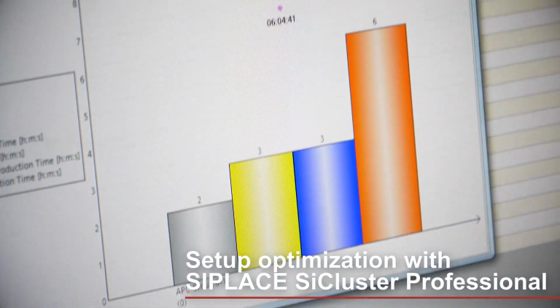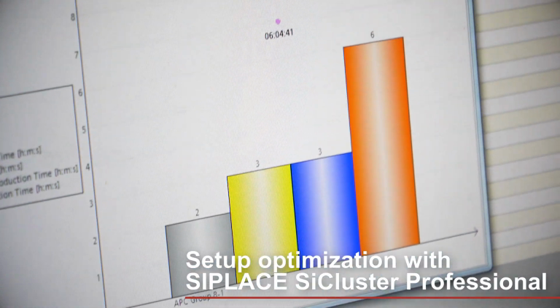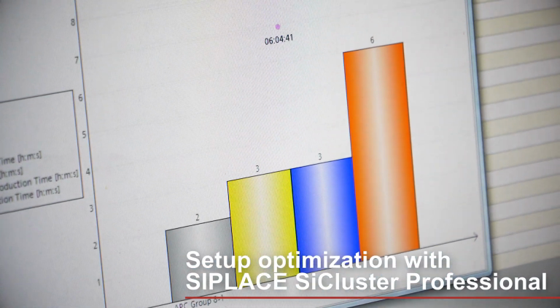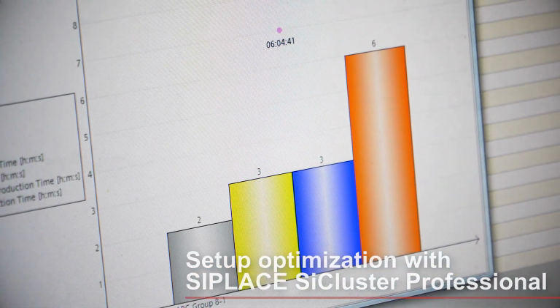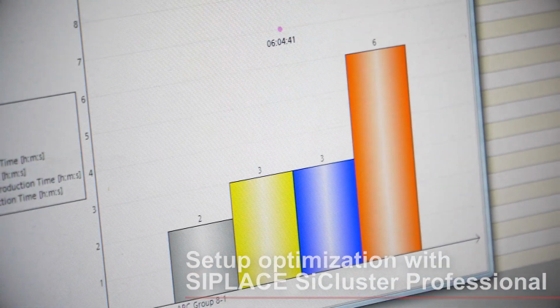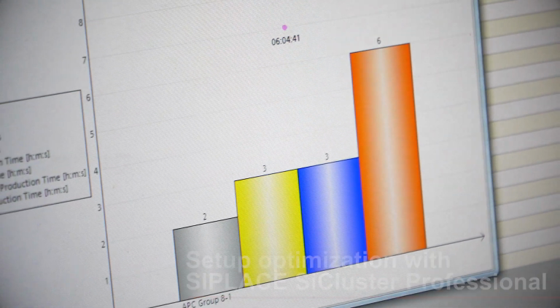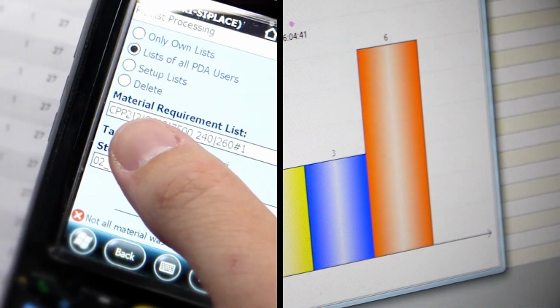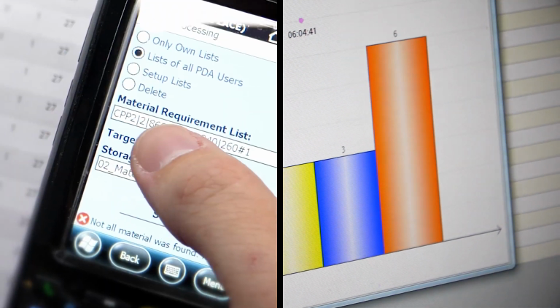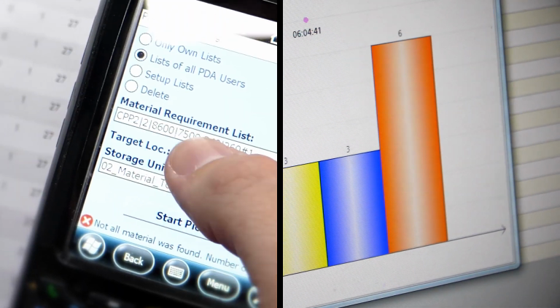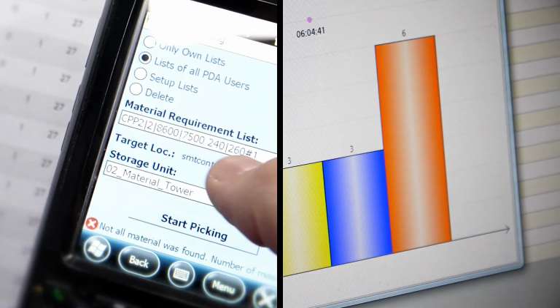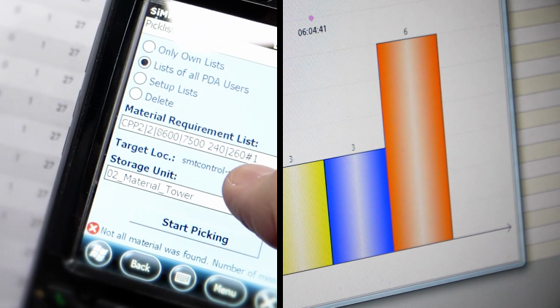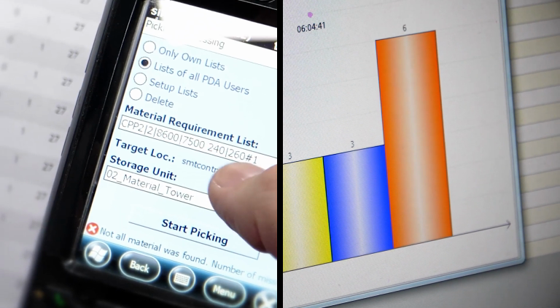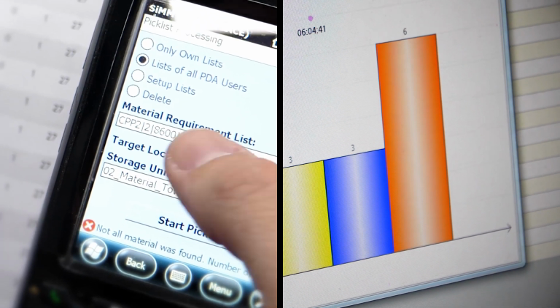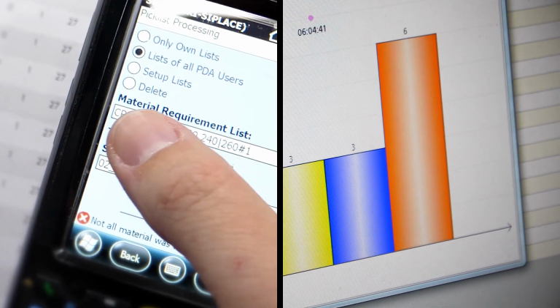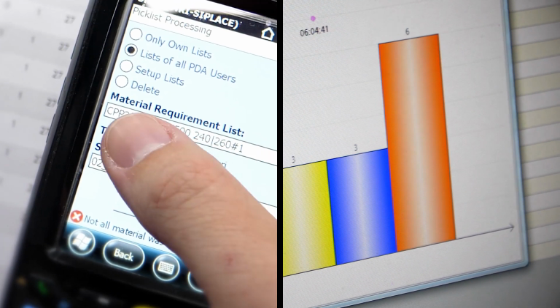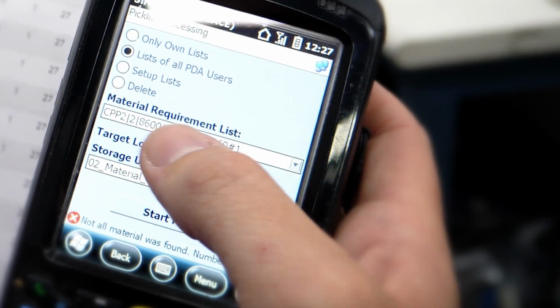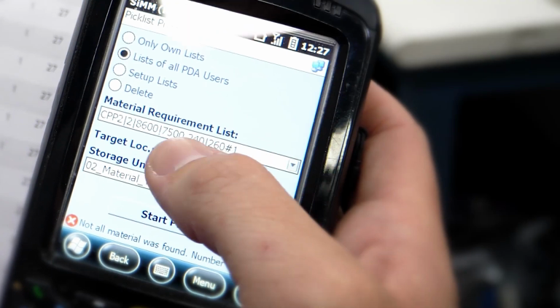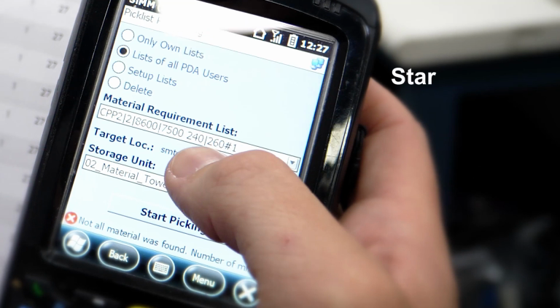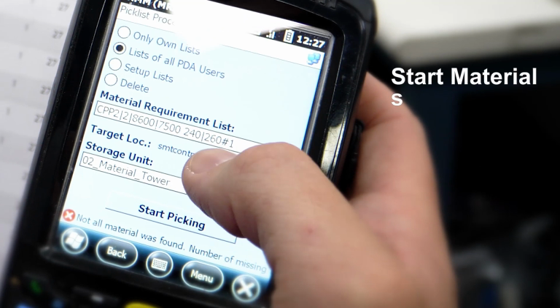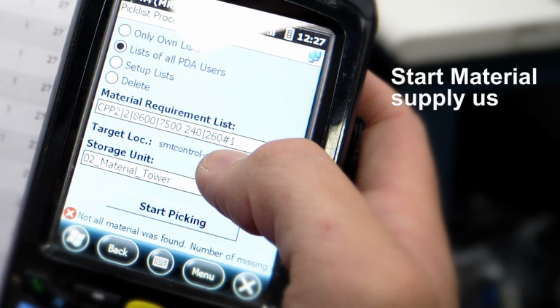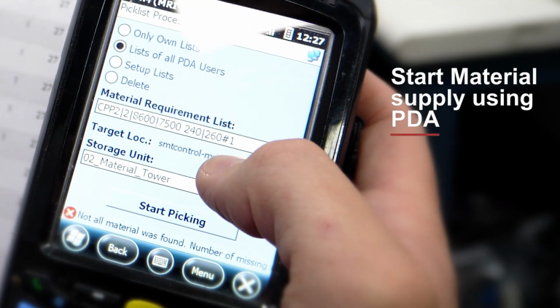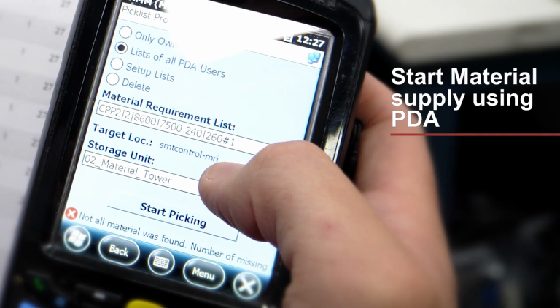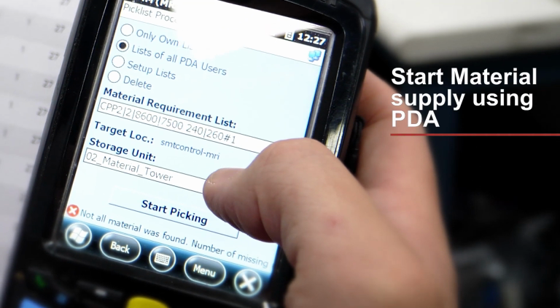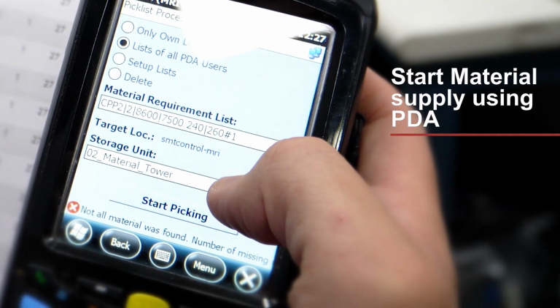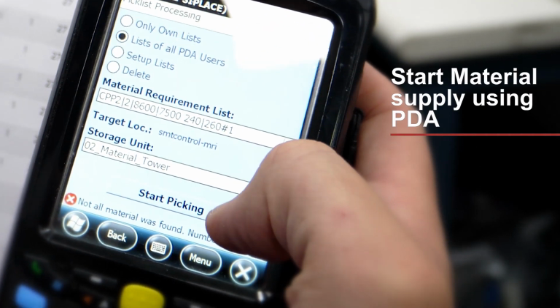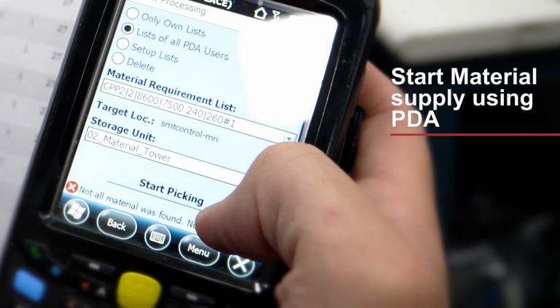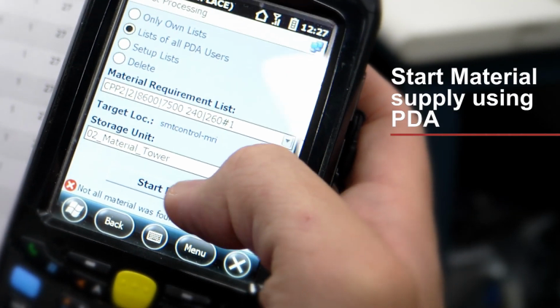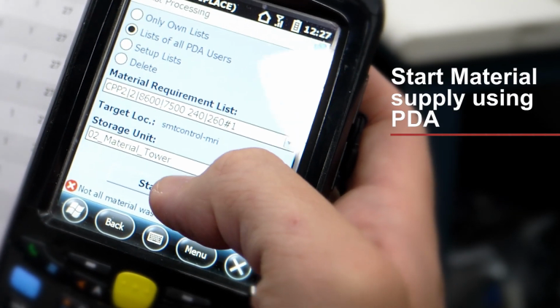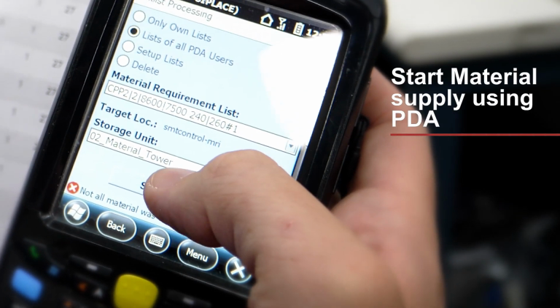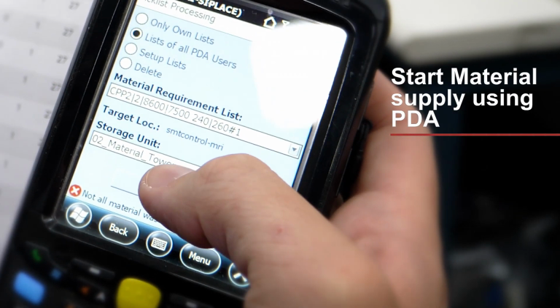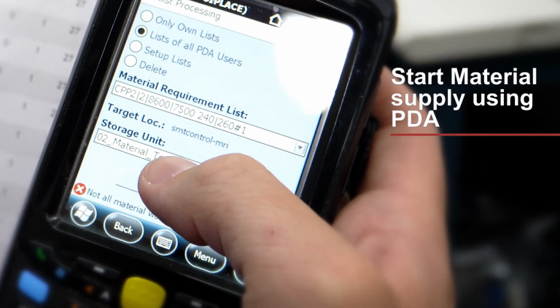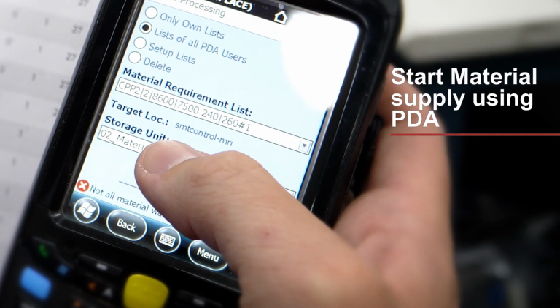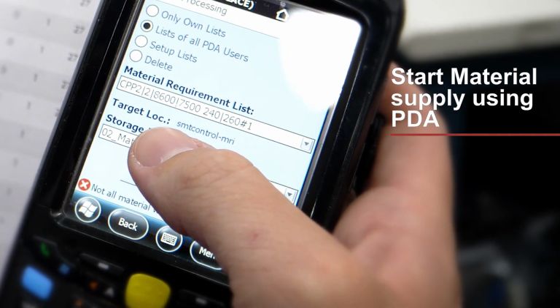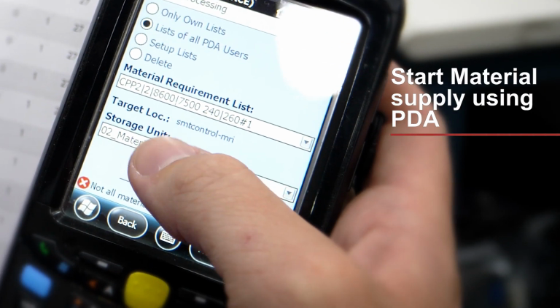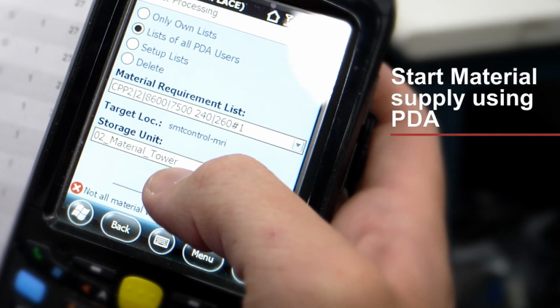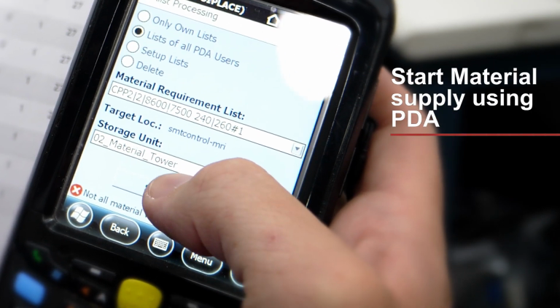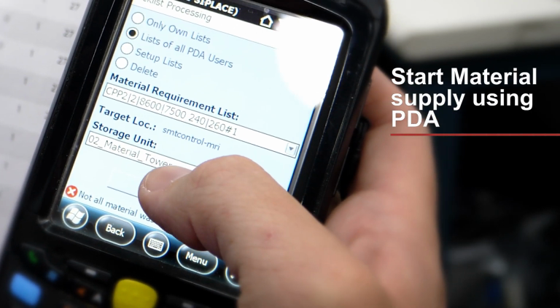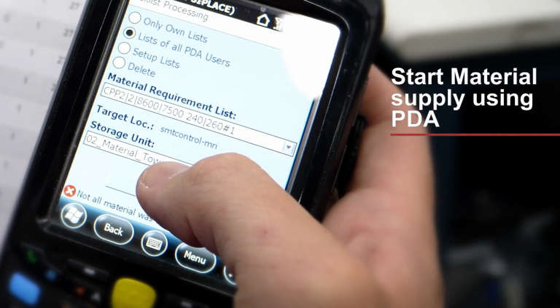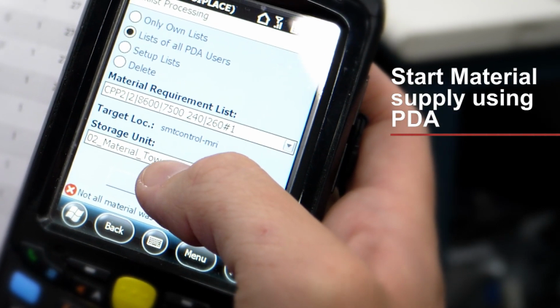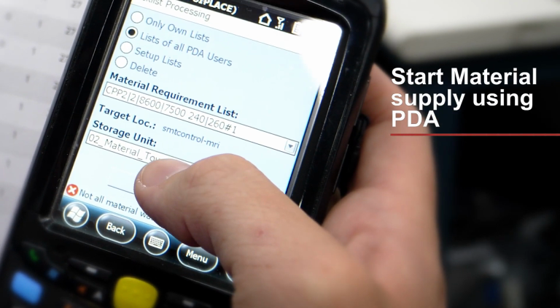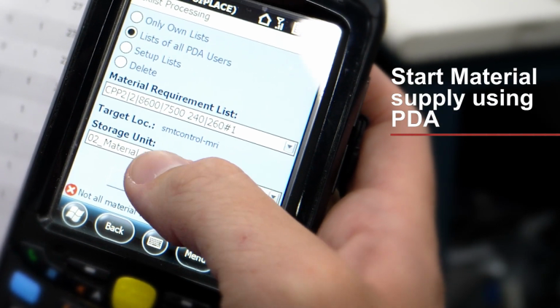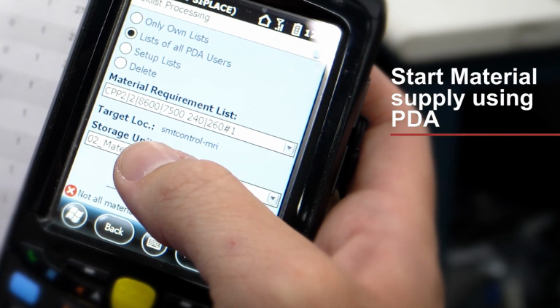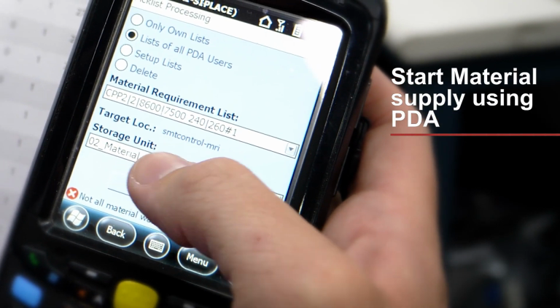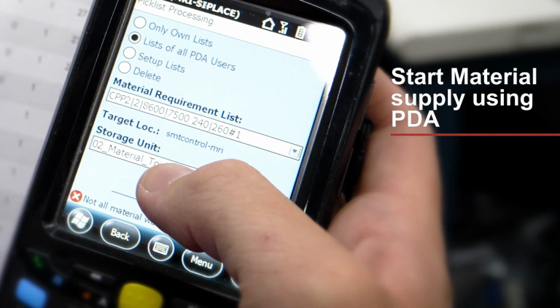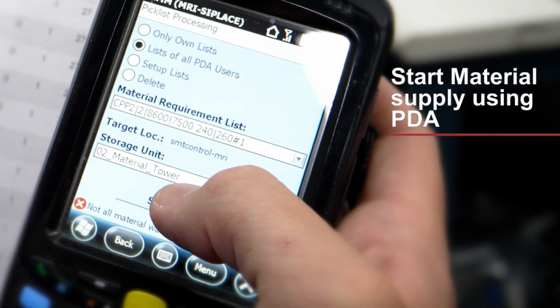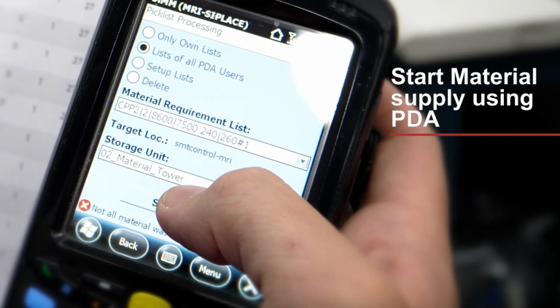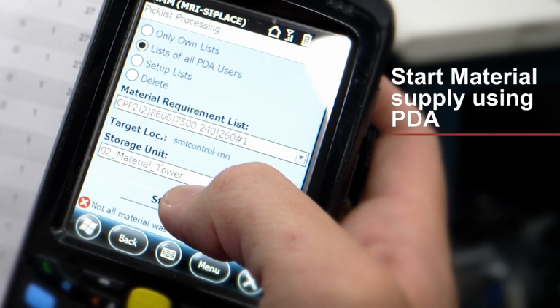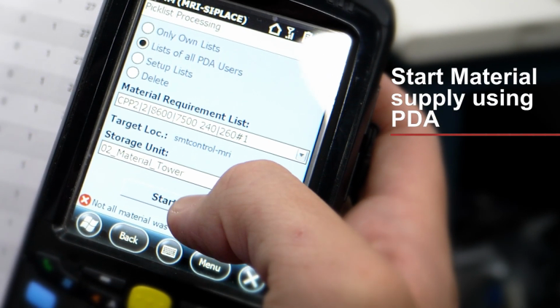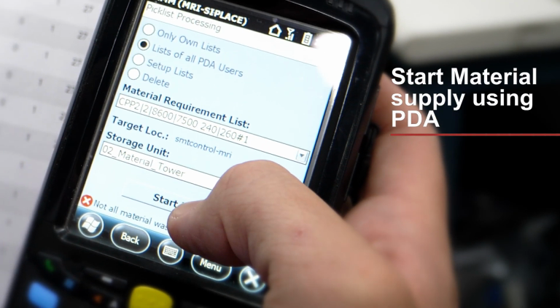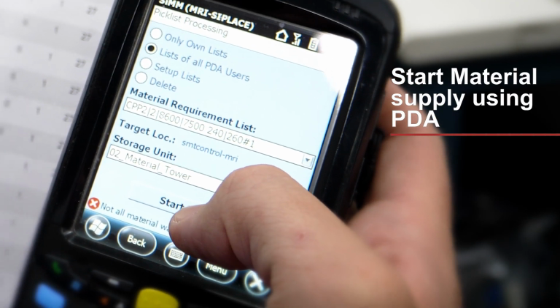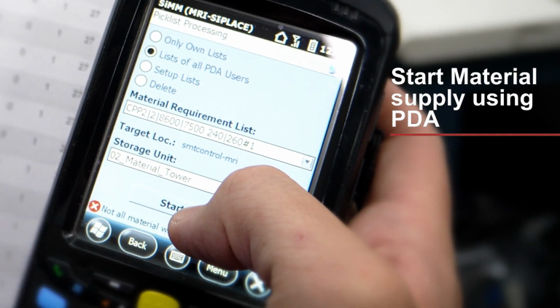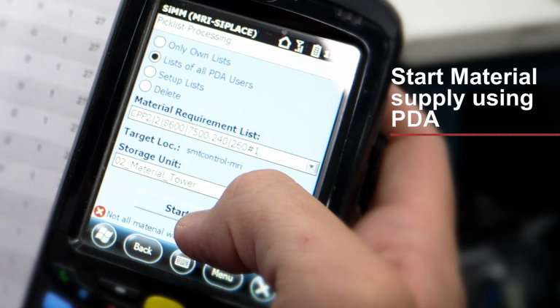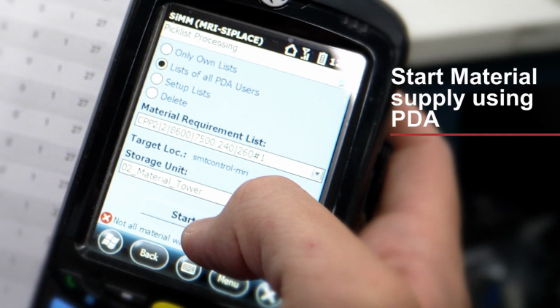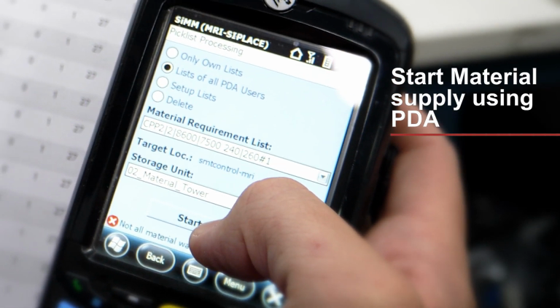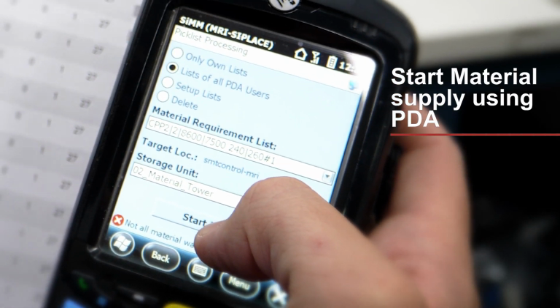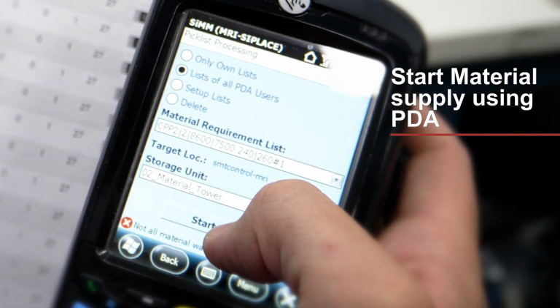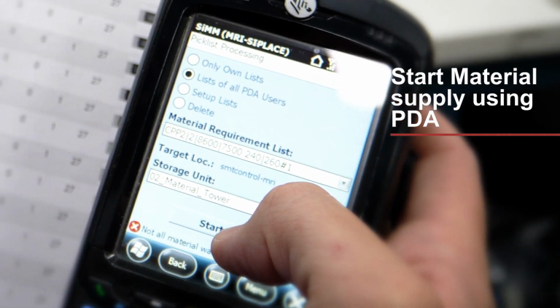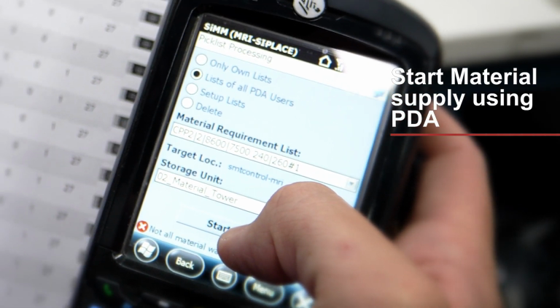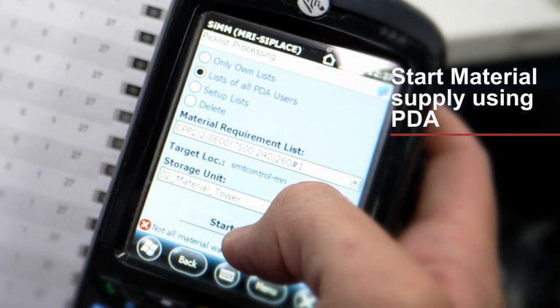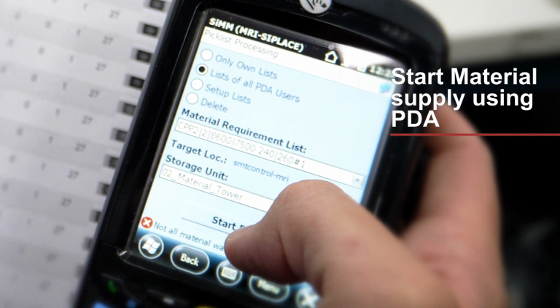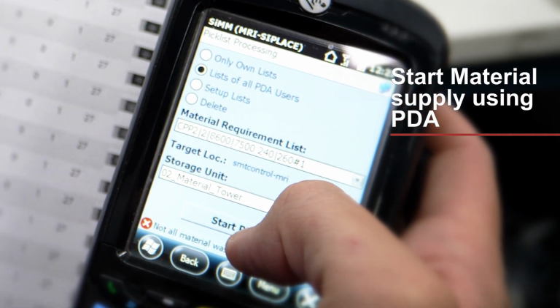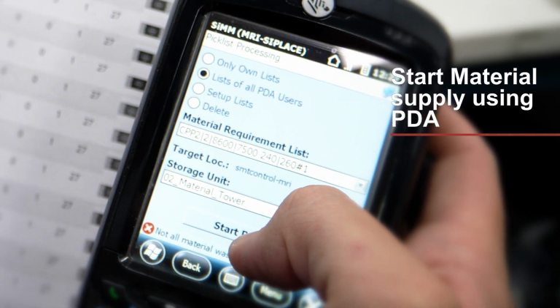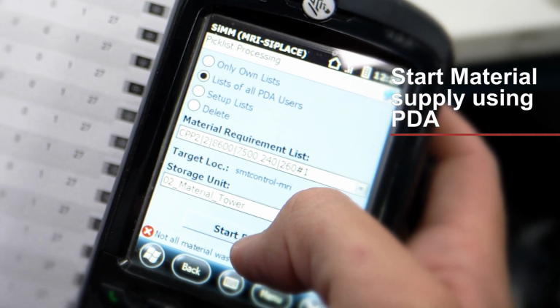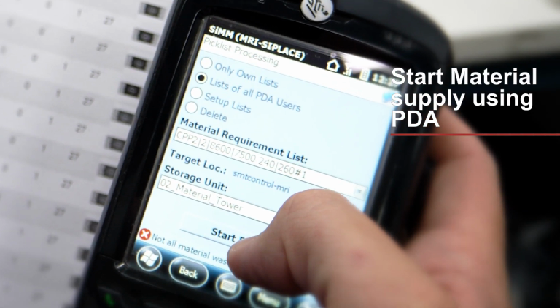When the table is ready, the operator will trigger the ASM Material Towers to start supplying the material using the PDA.